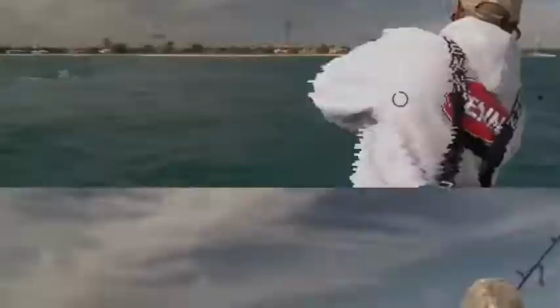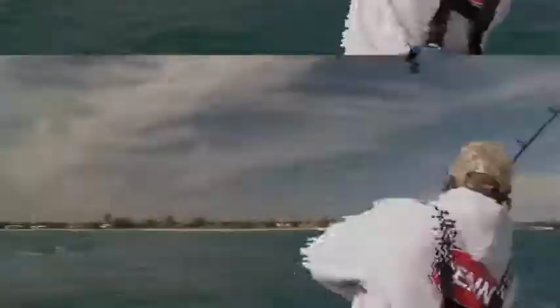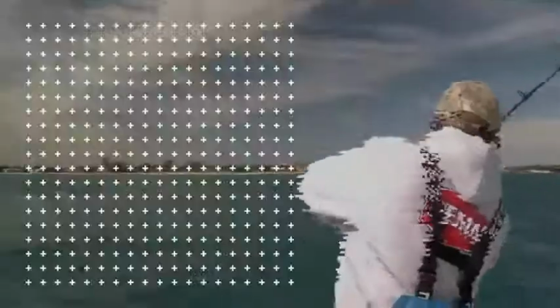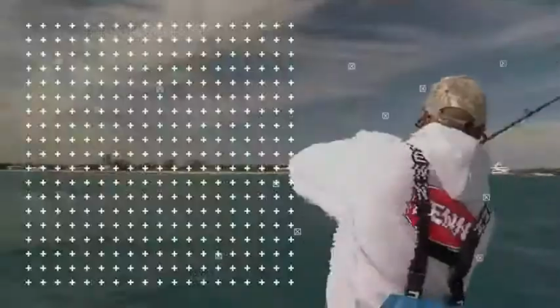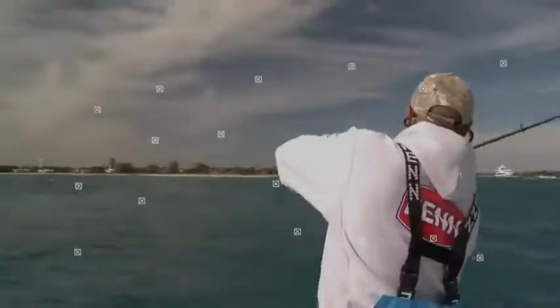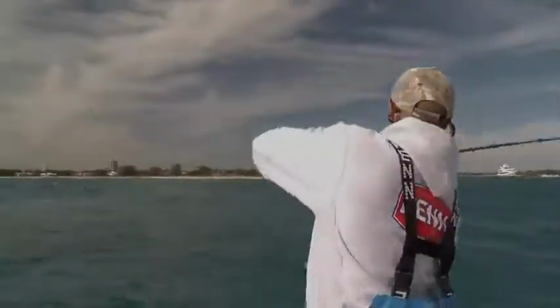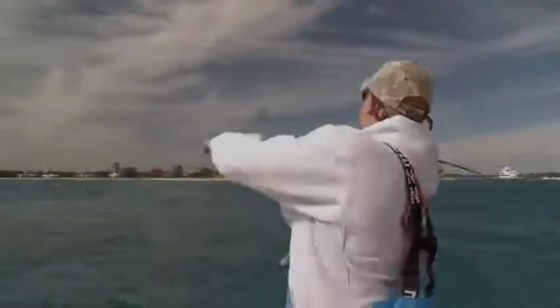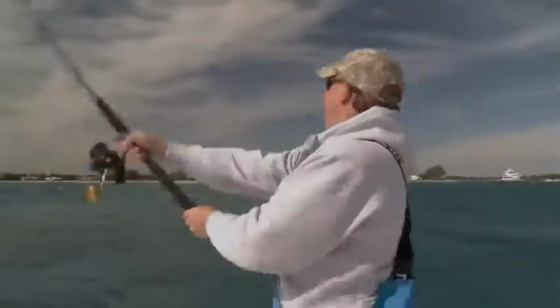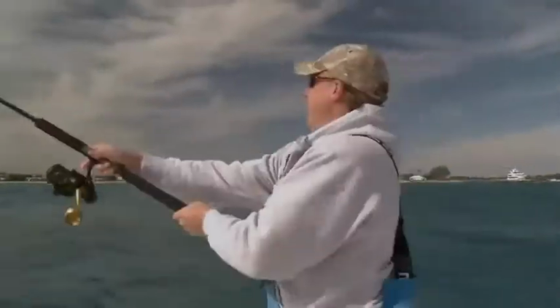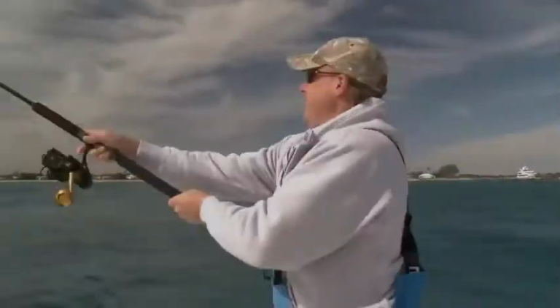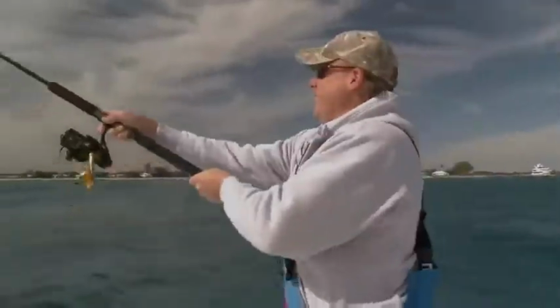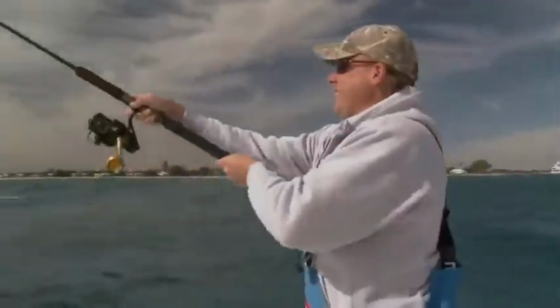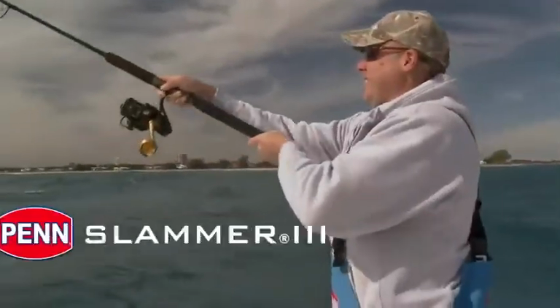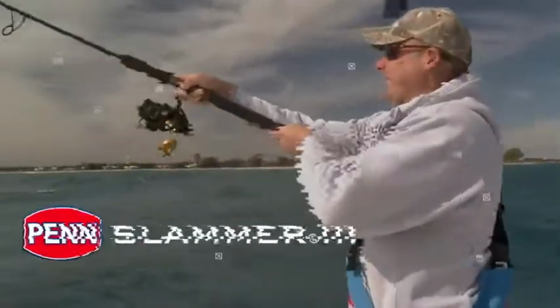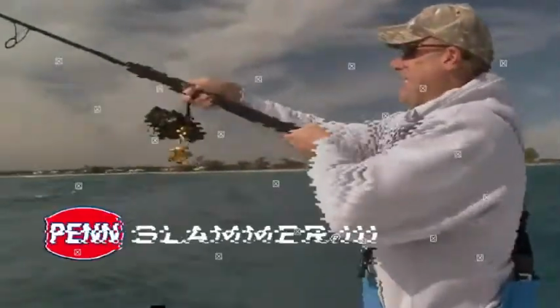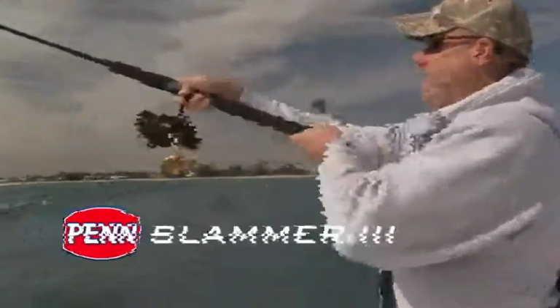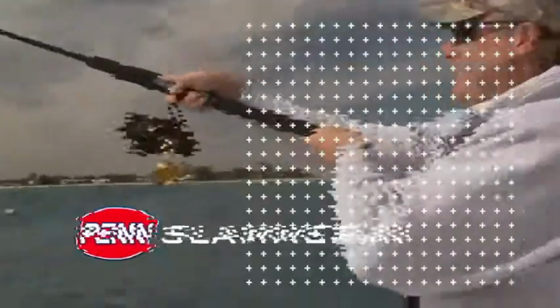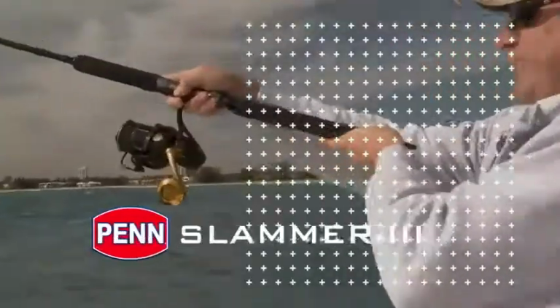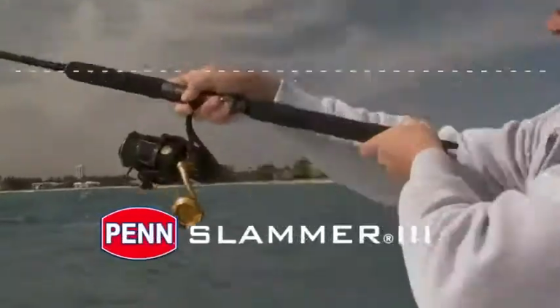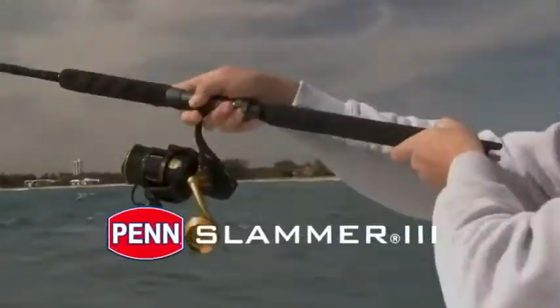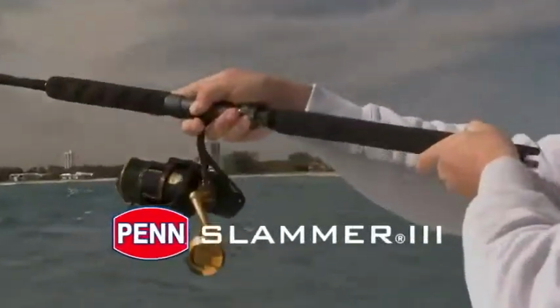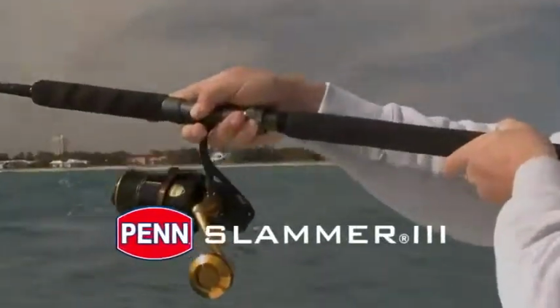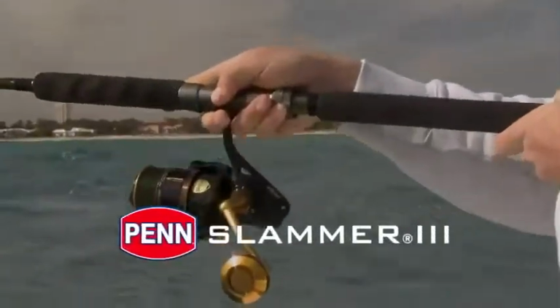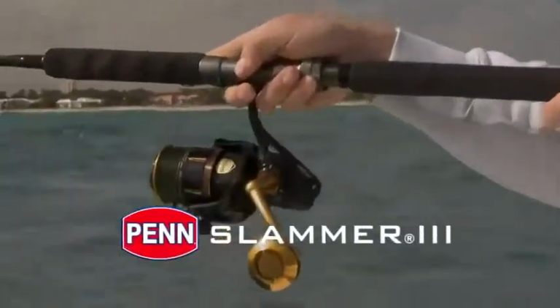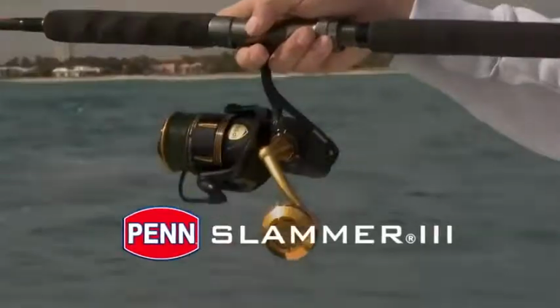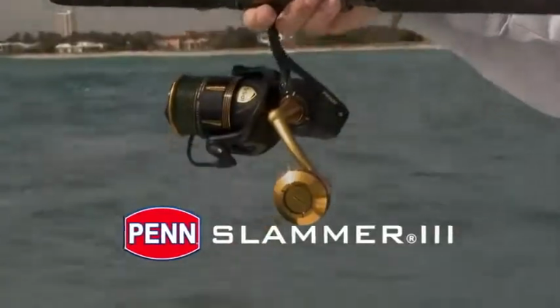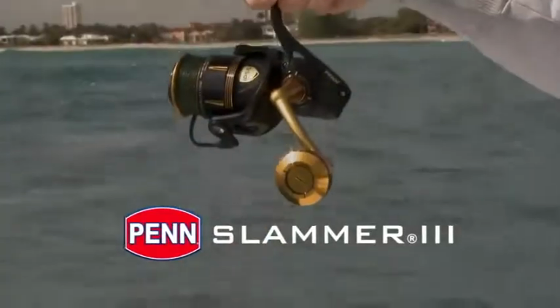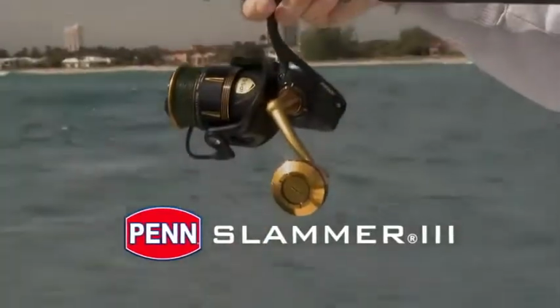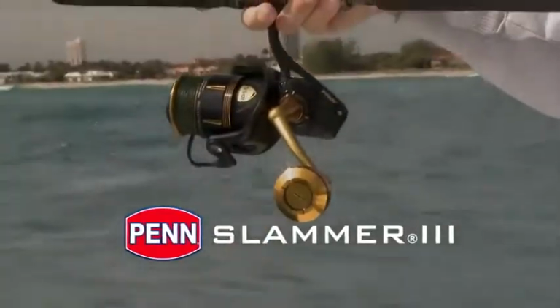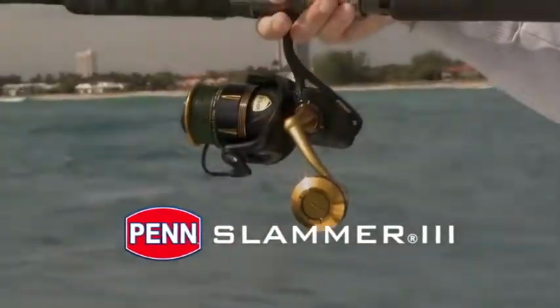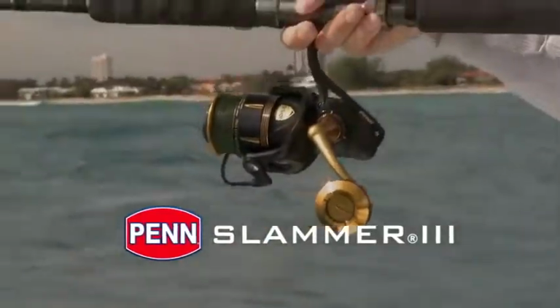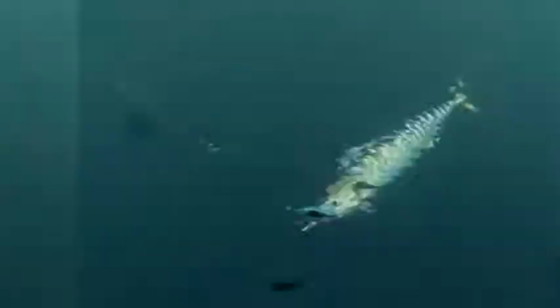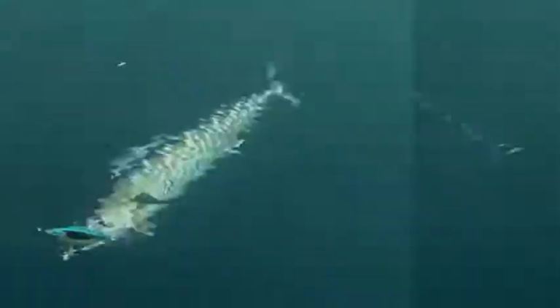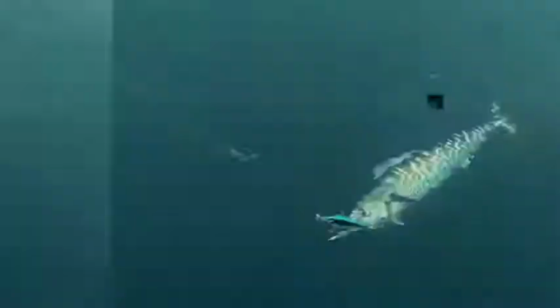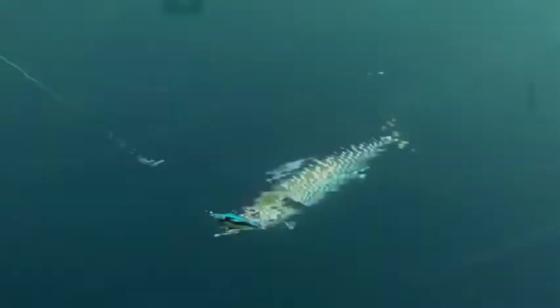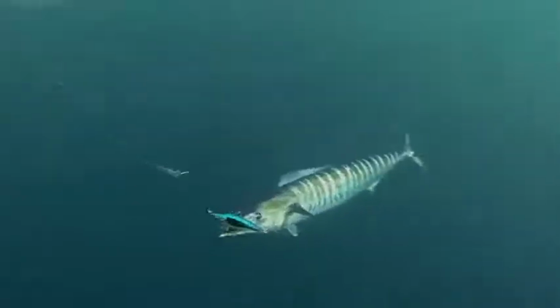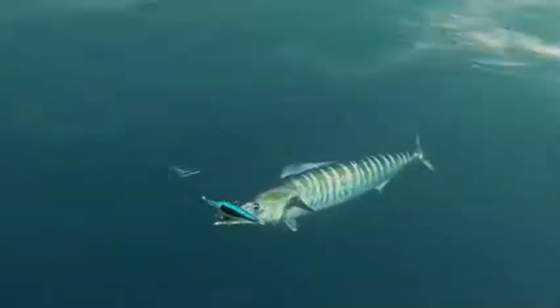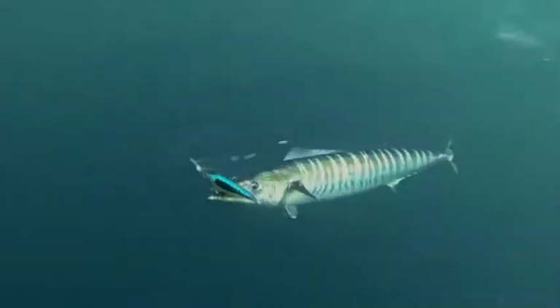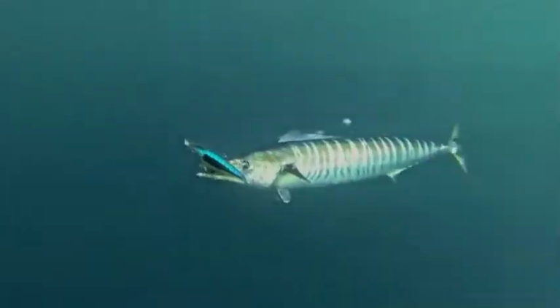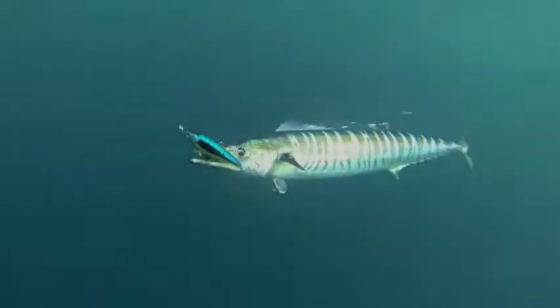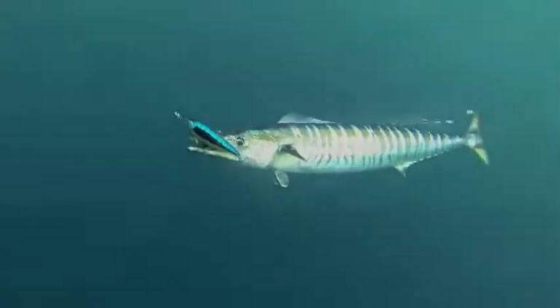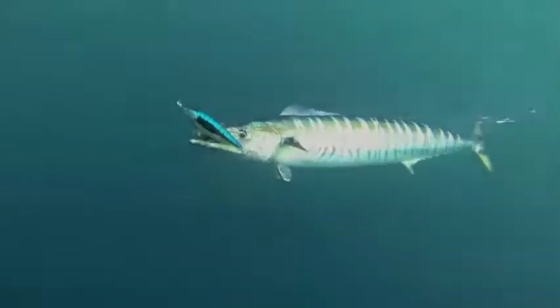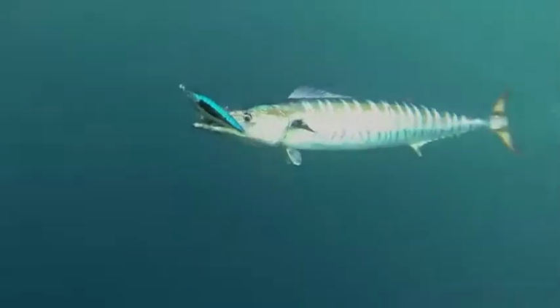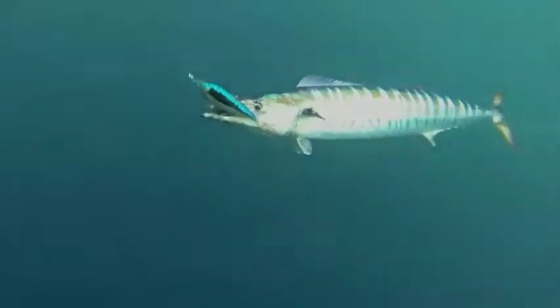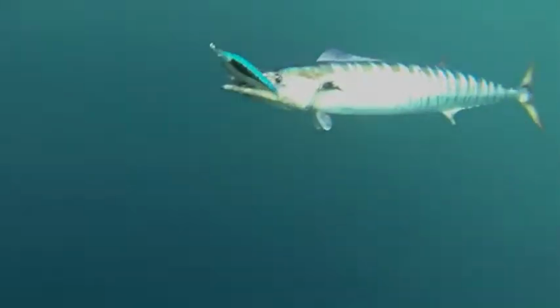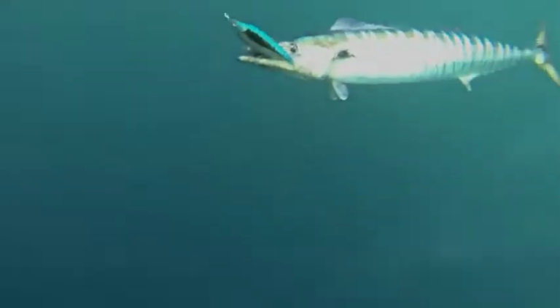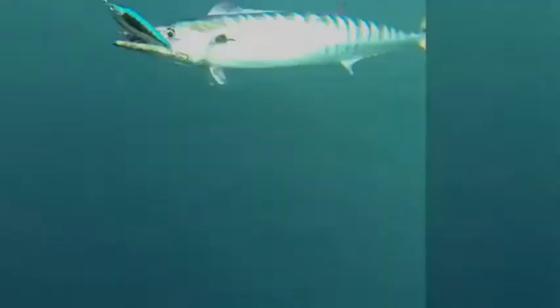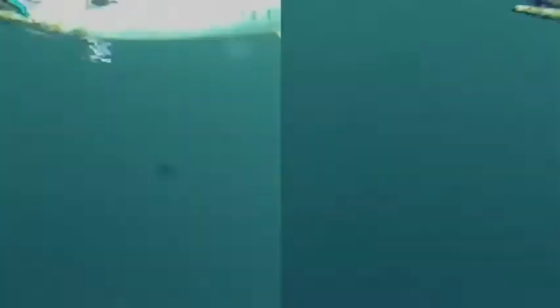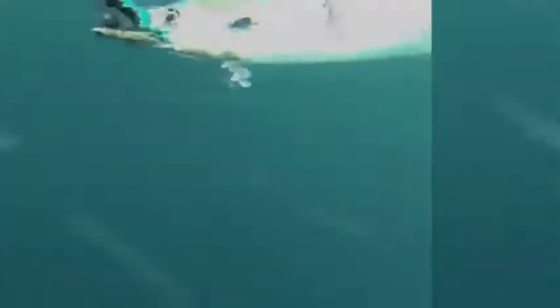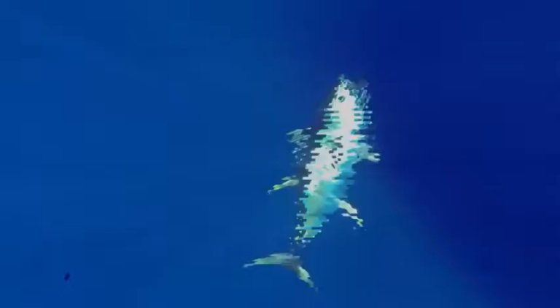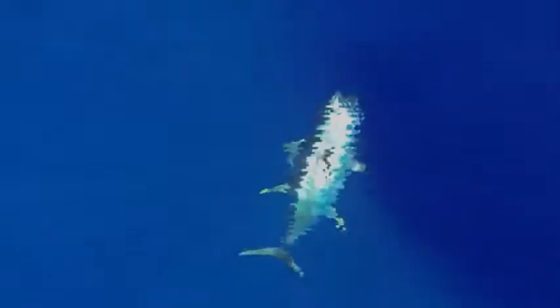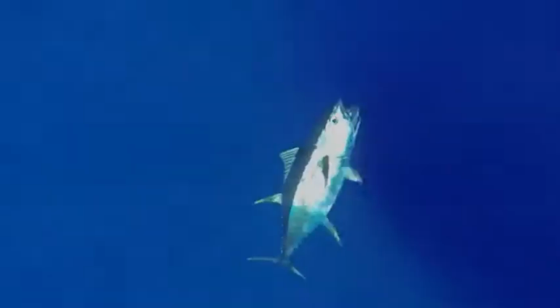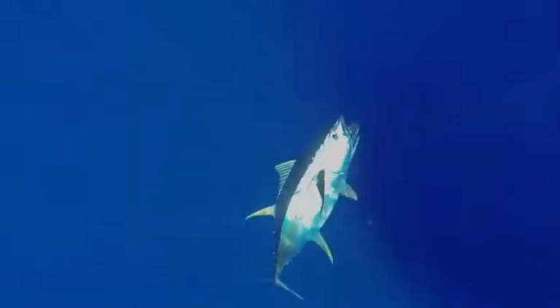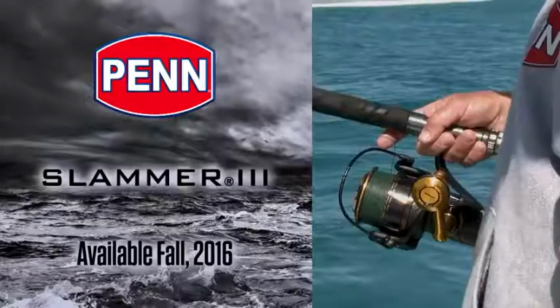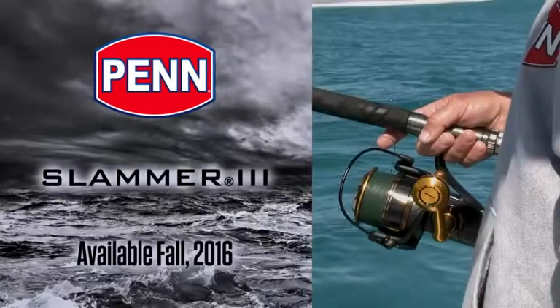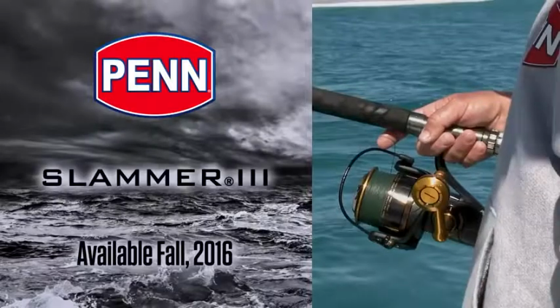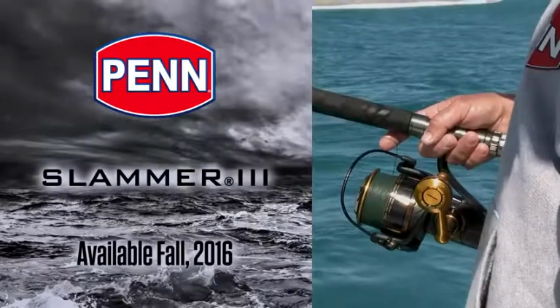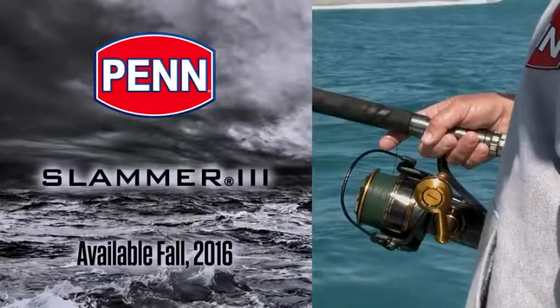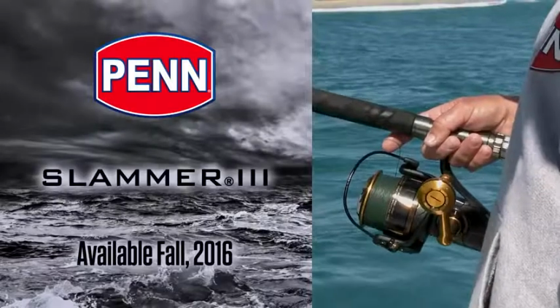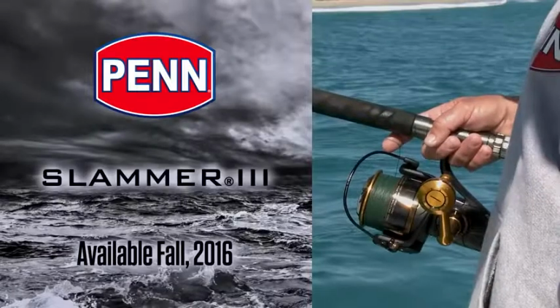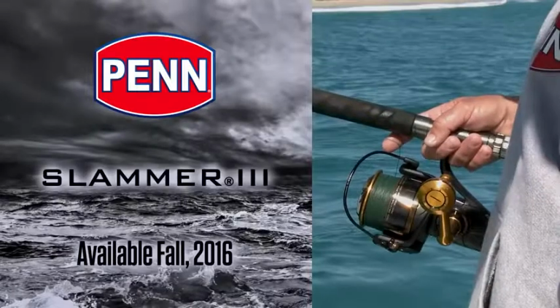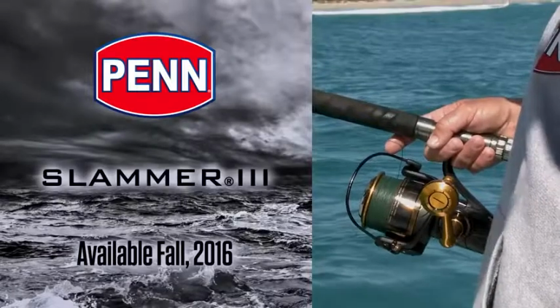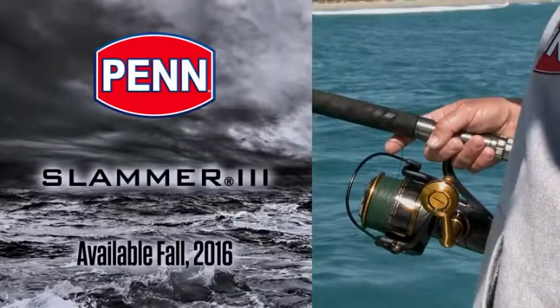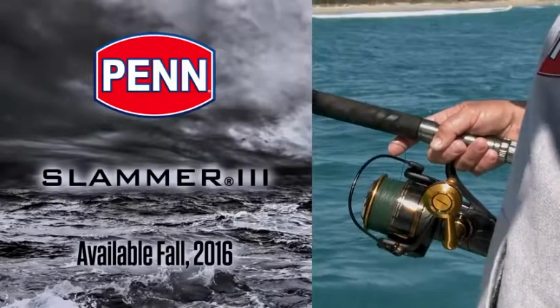So this is the Slammer 3. These reels are going to be available fall 2016. Check them out at your local retailer.